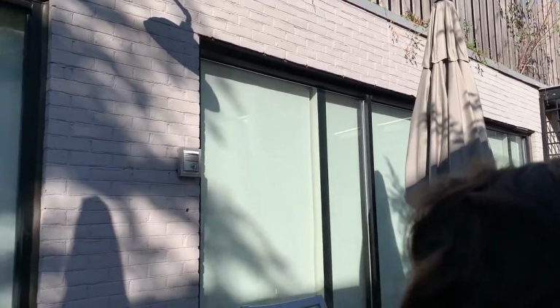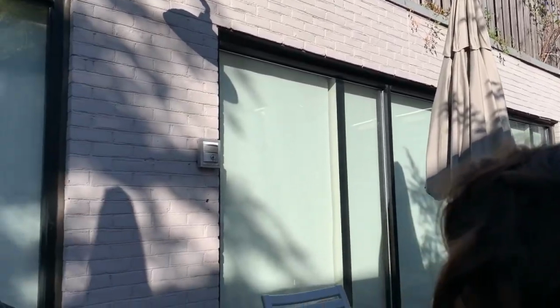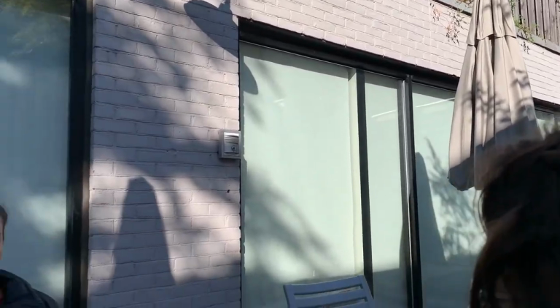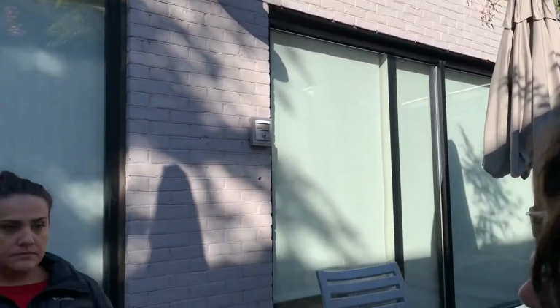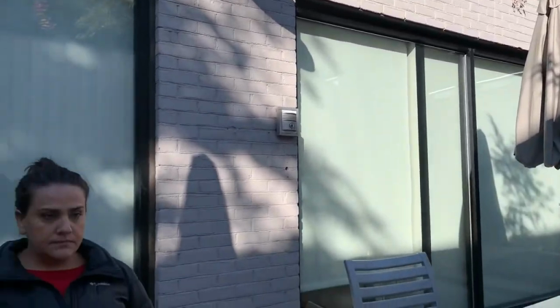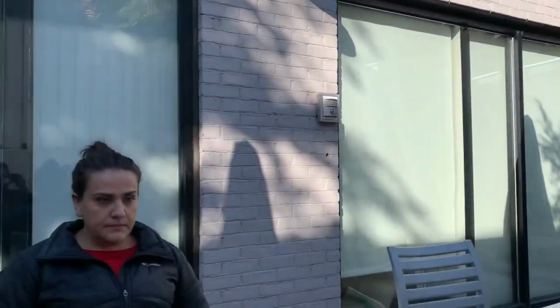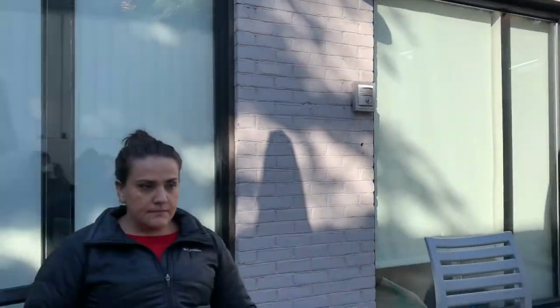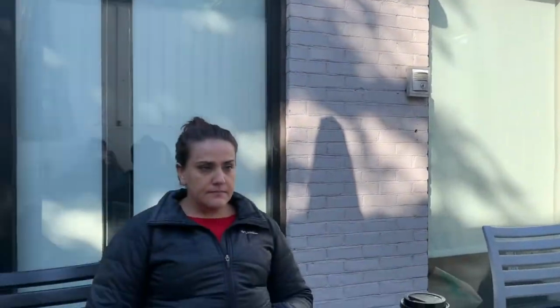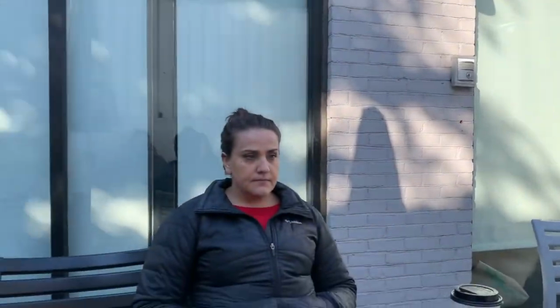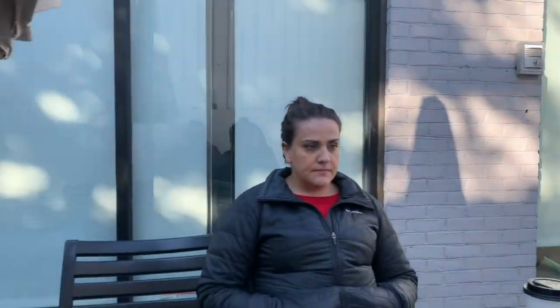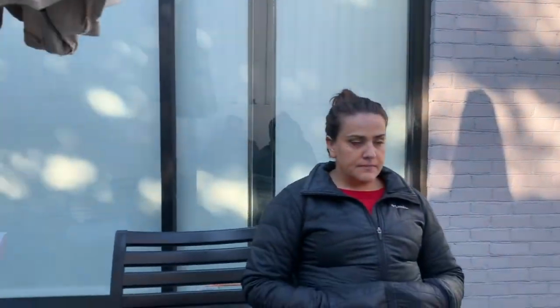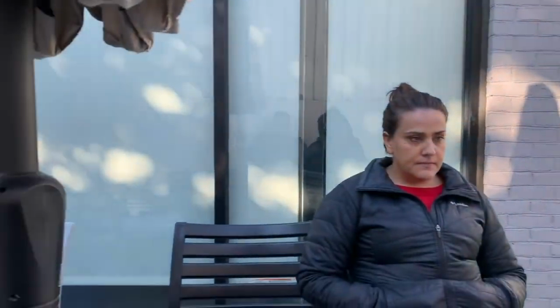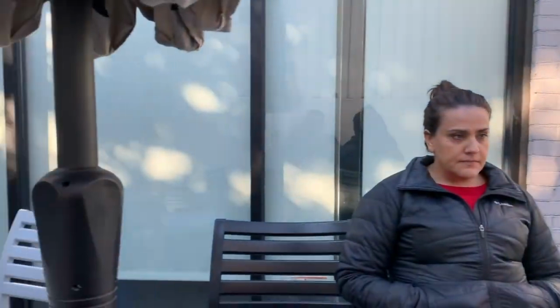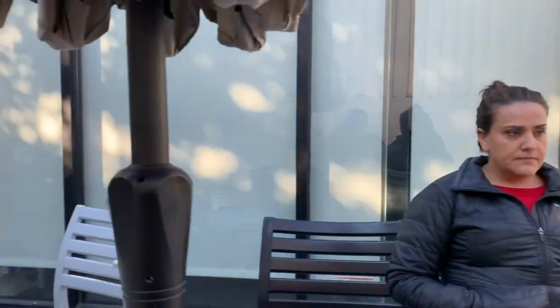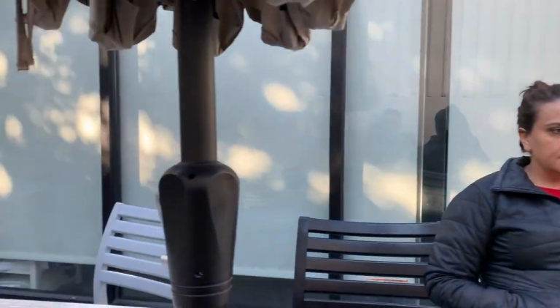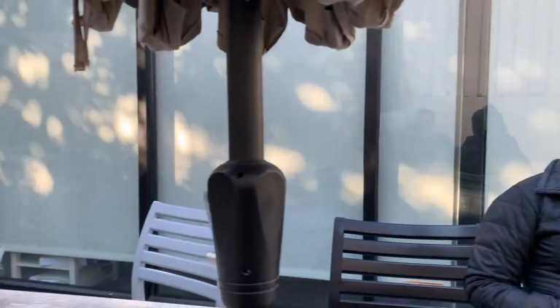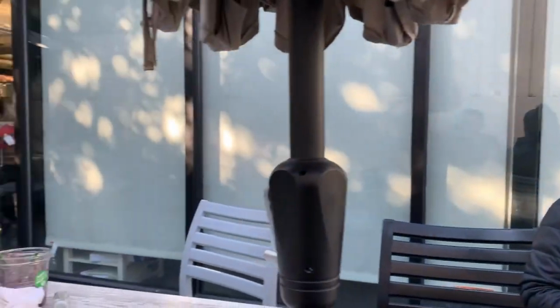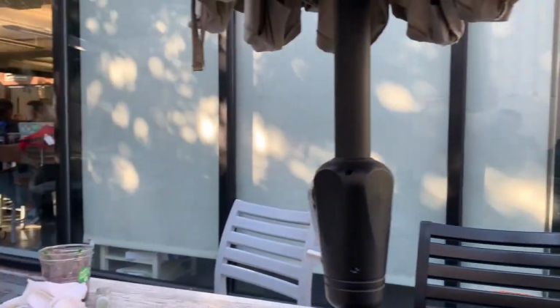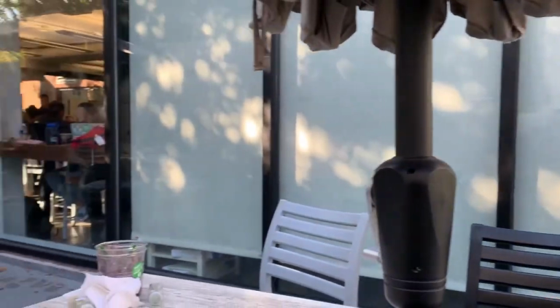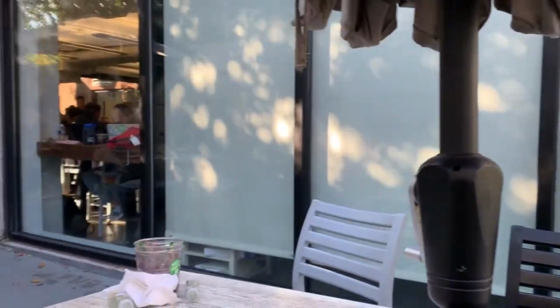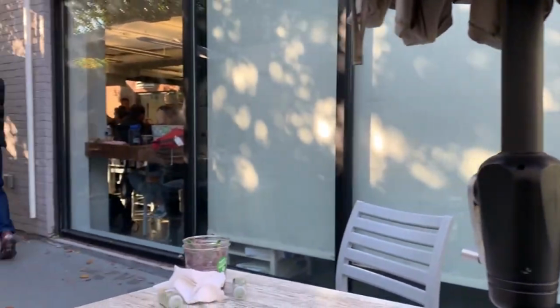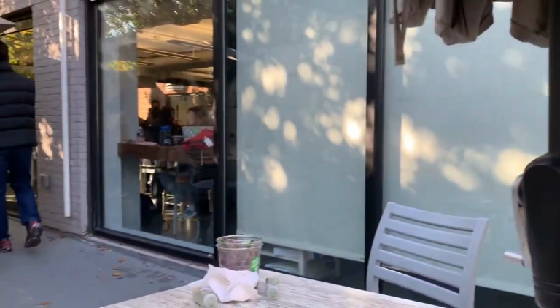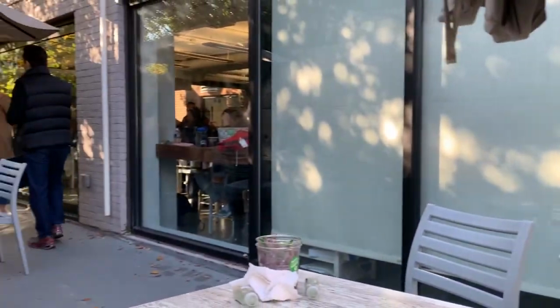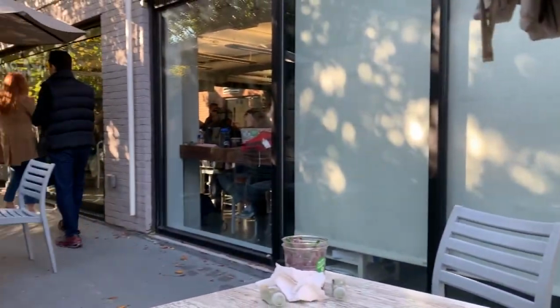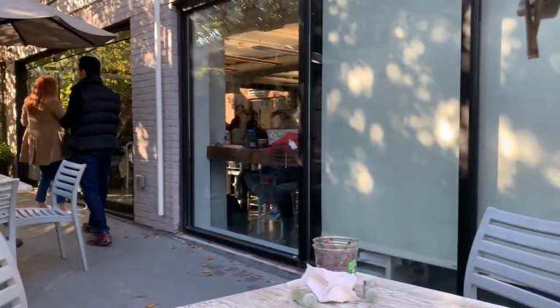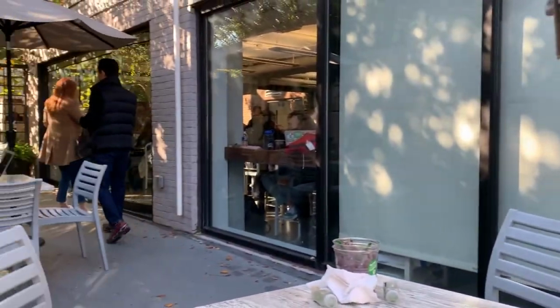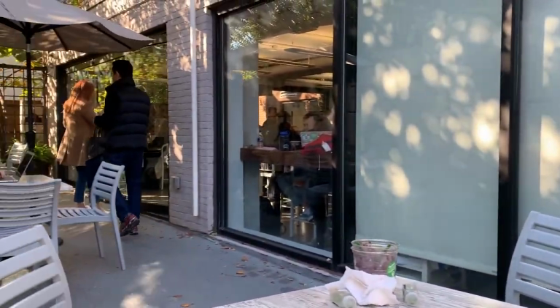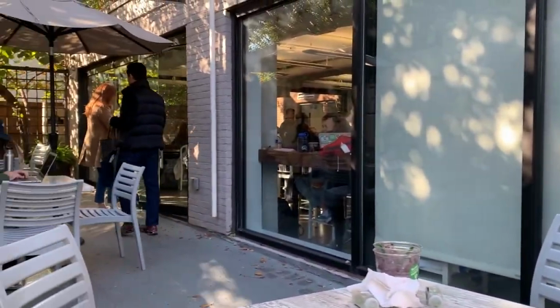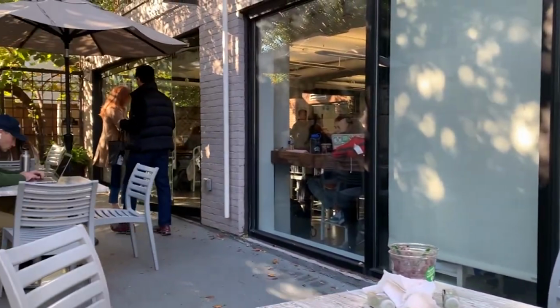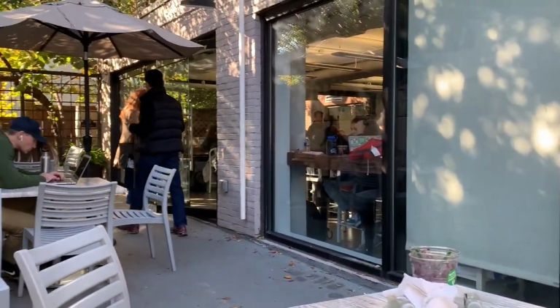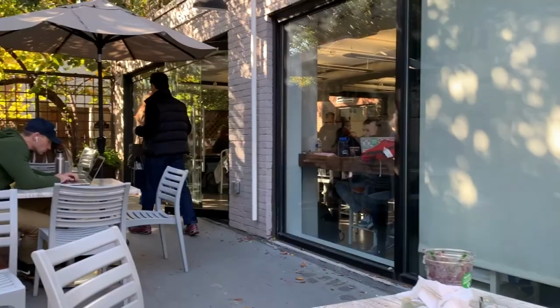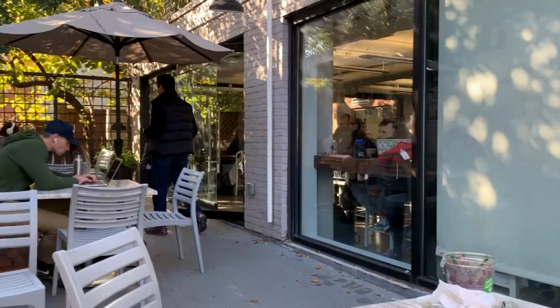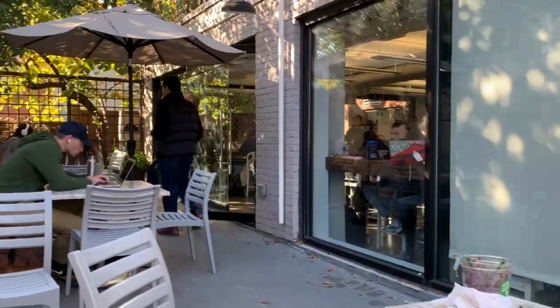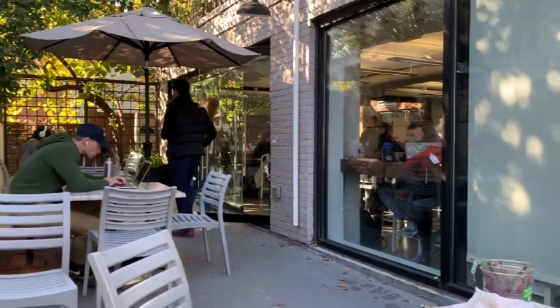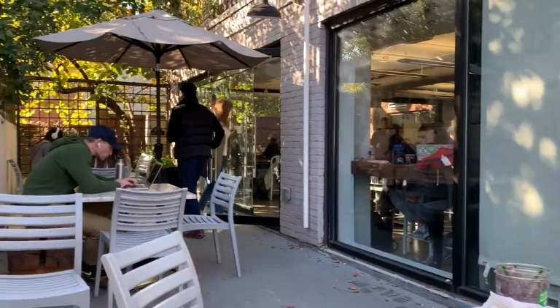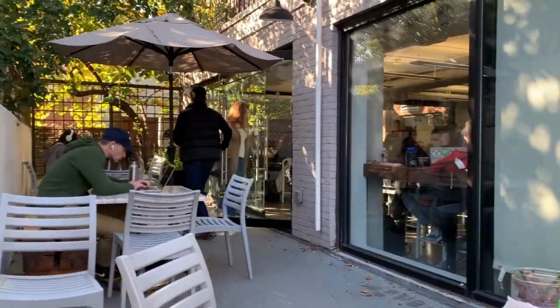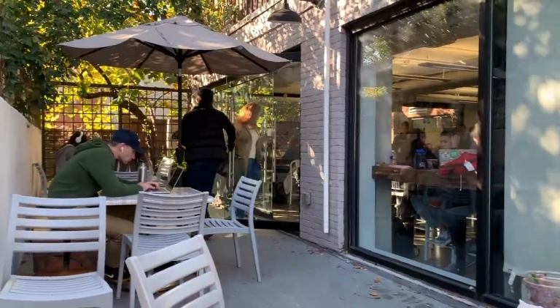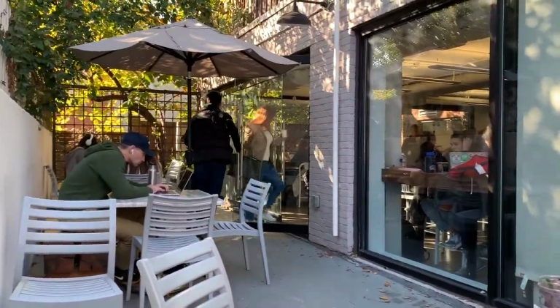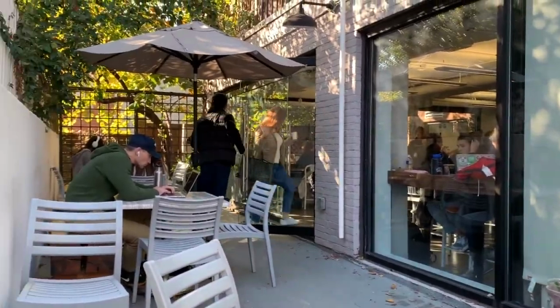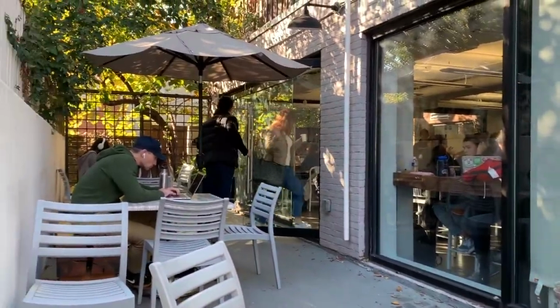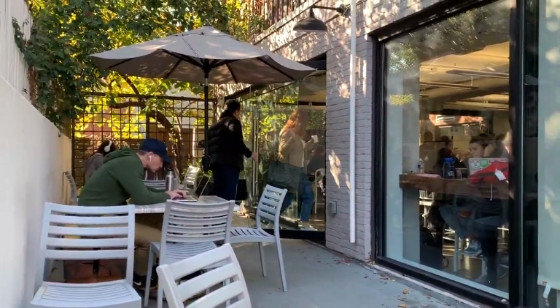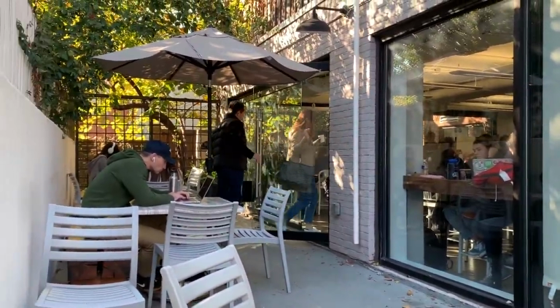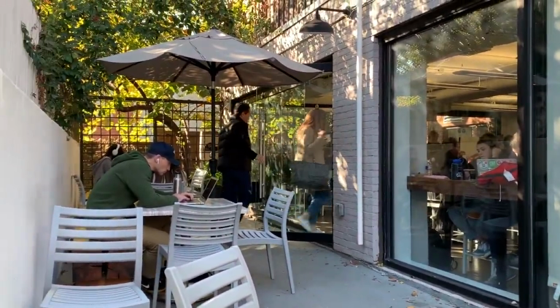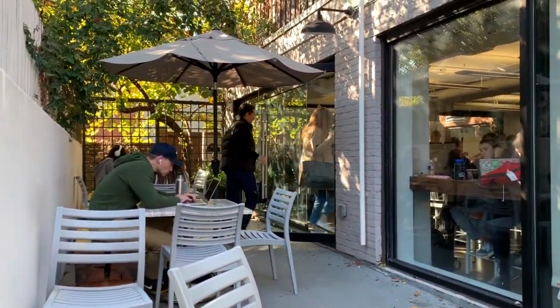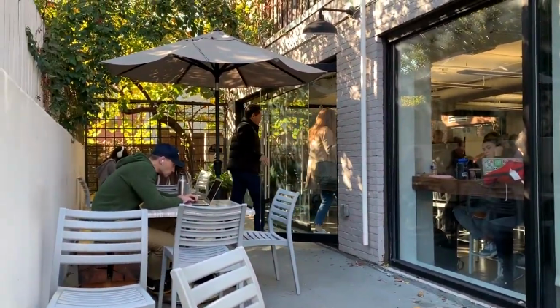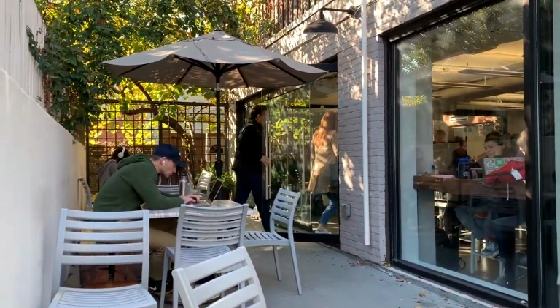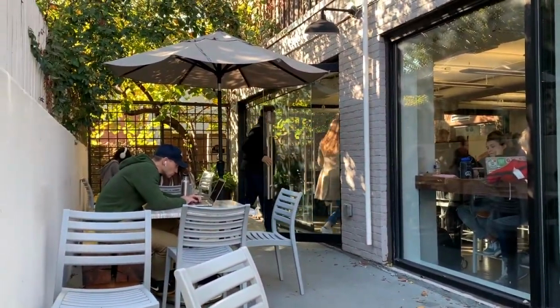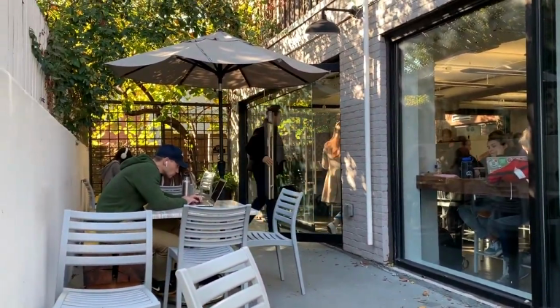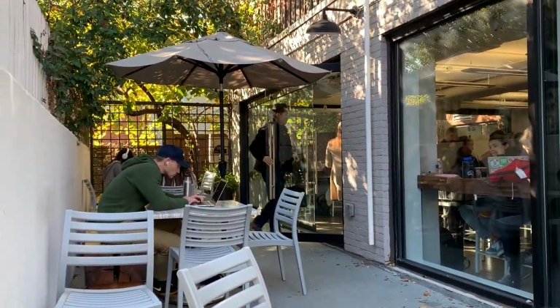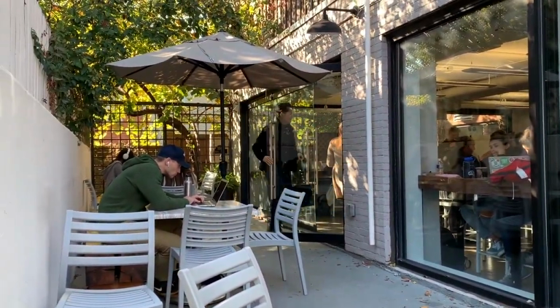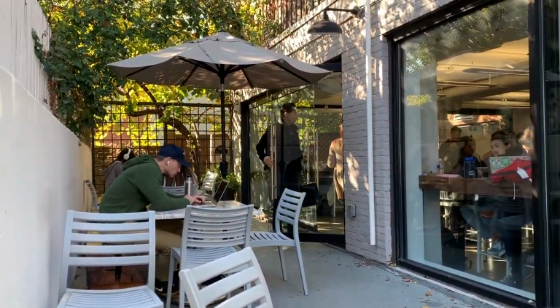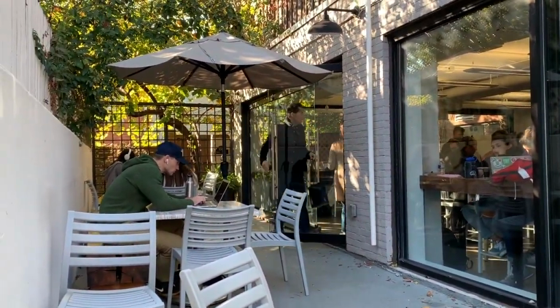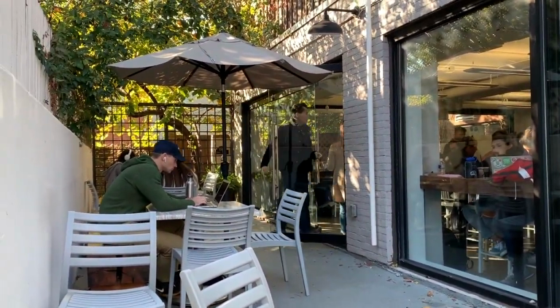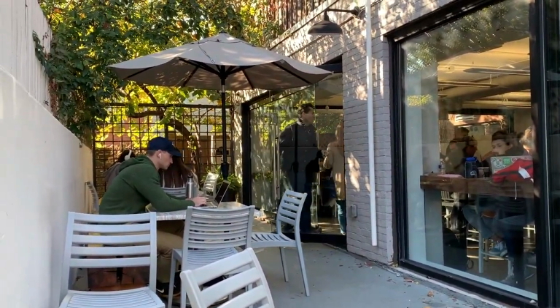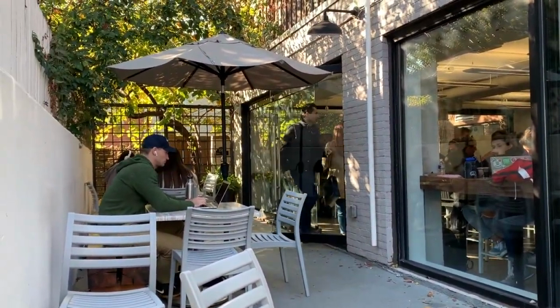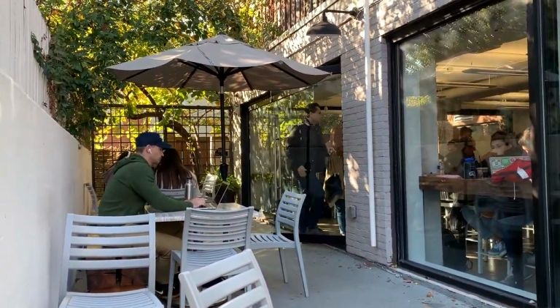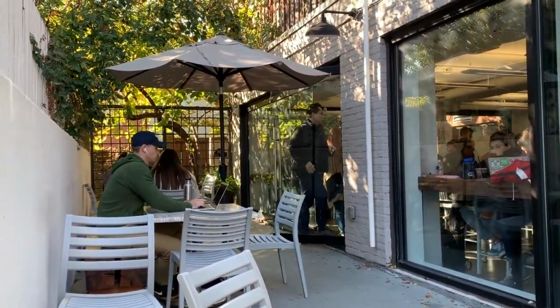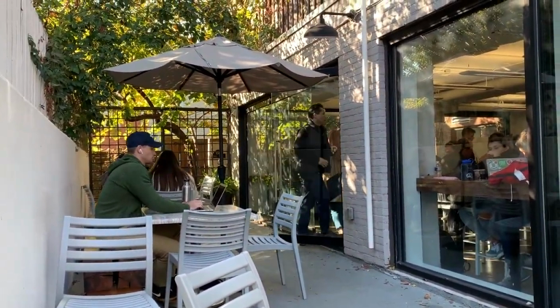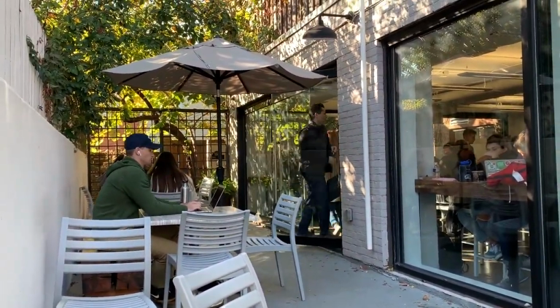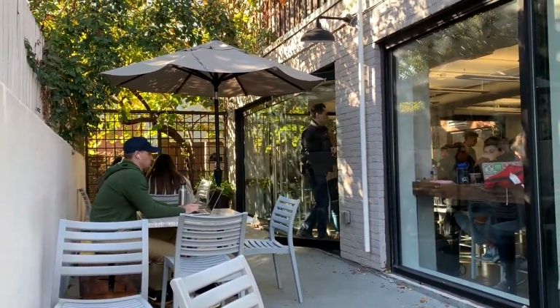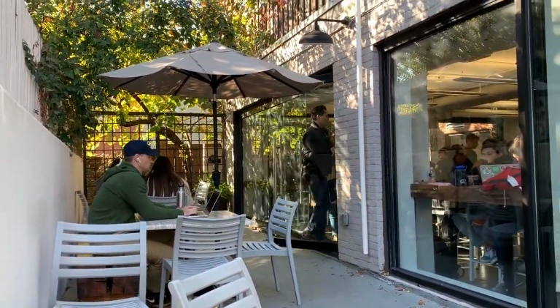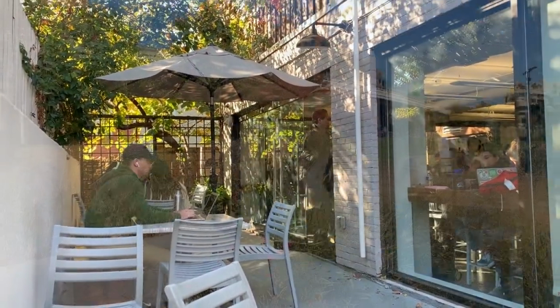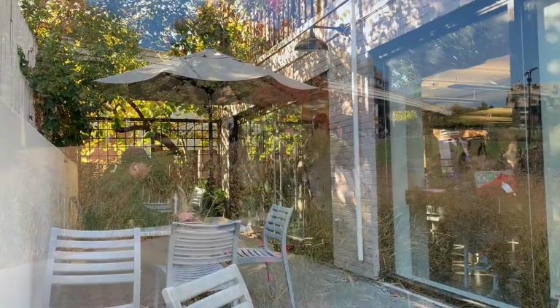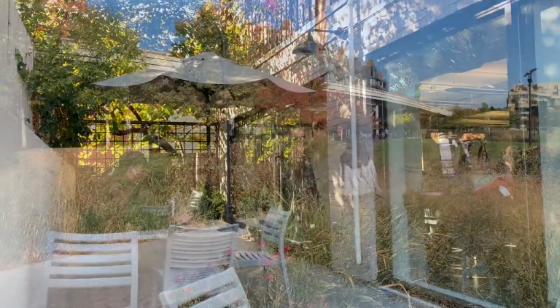My friend Anna lives in D.C., and let me tell you guys — get a local to show you around D.C. if you have the chance, because they know all the best spots.